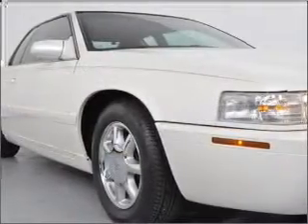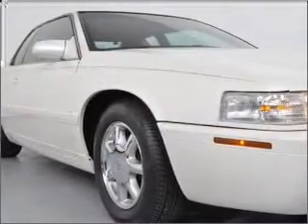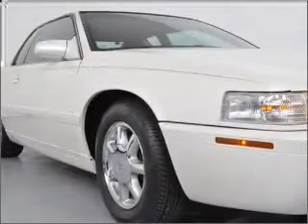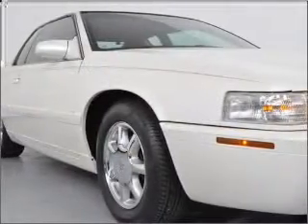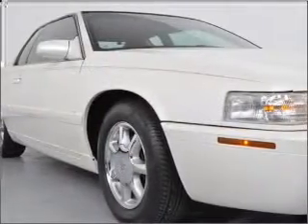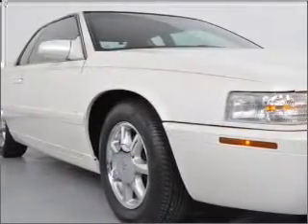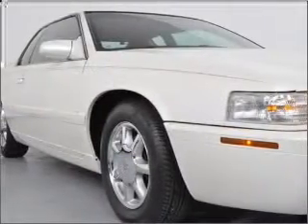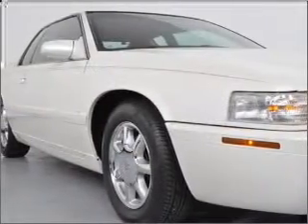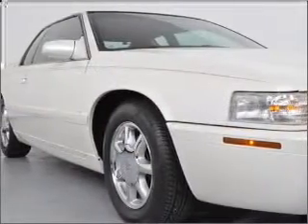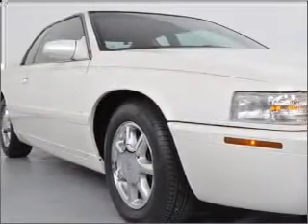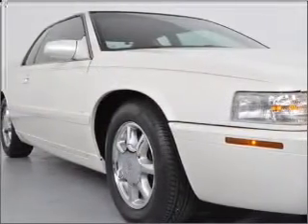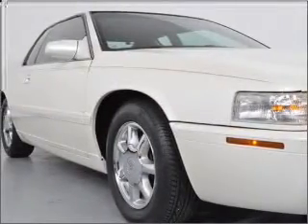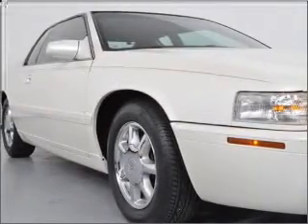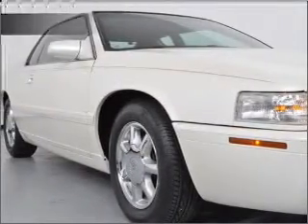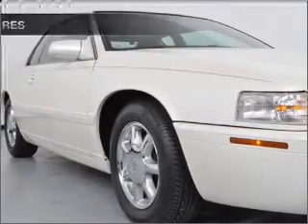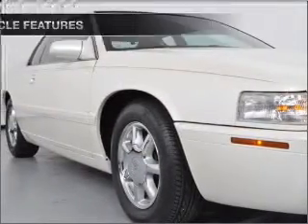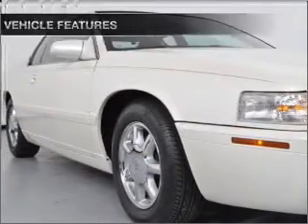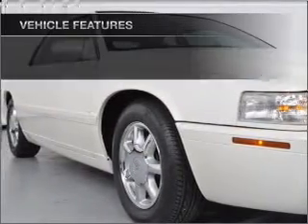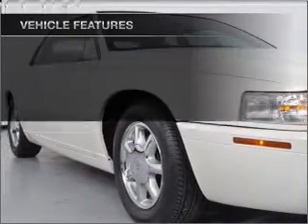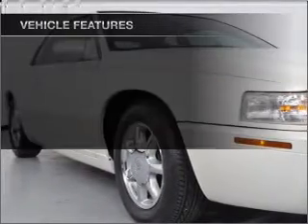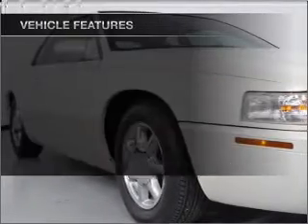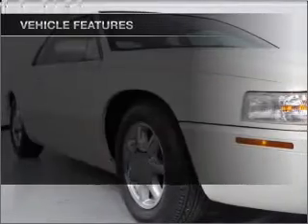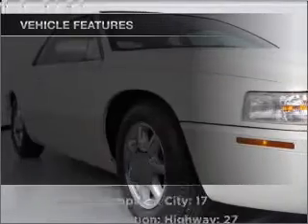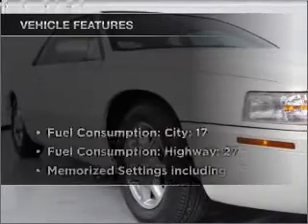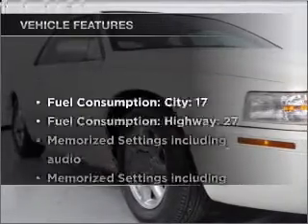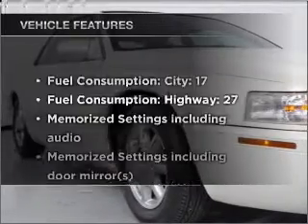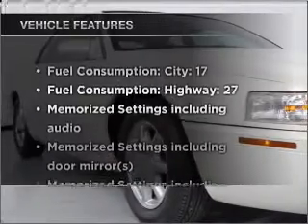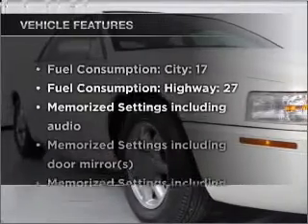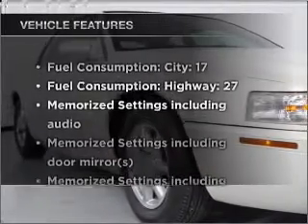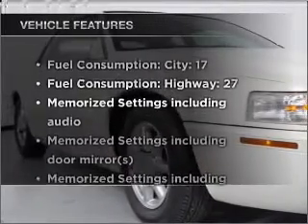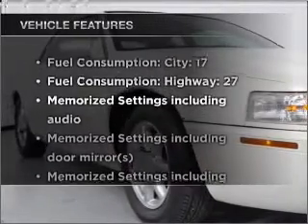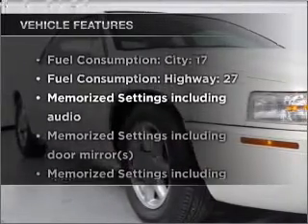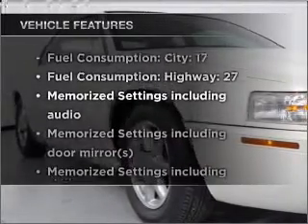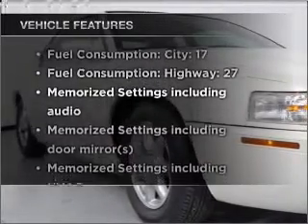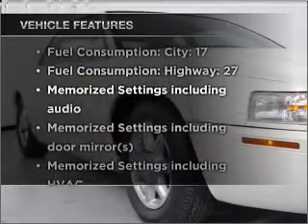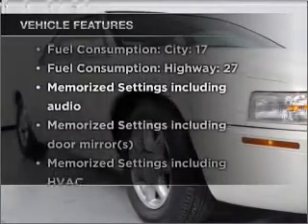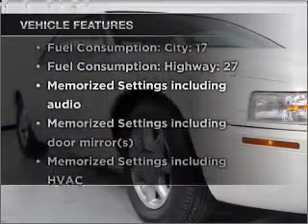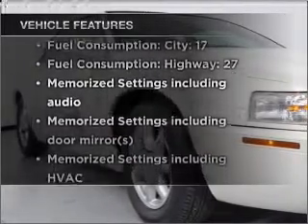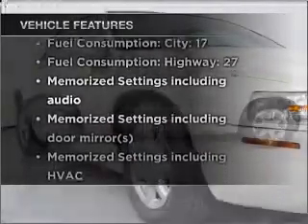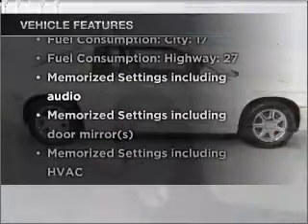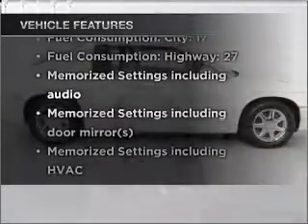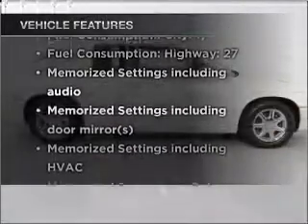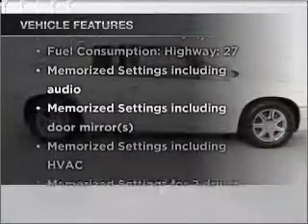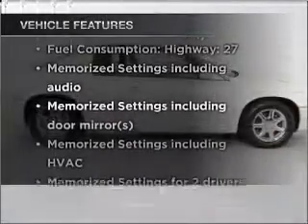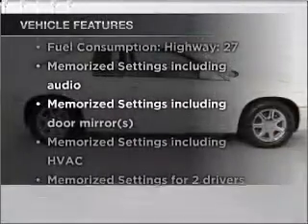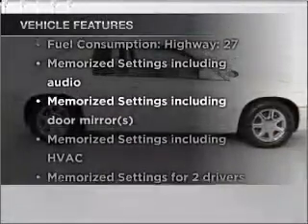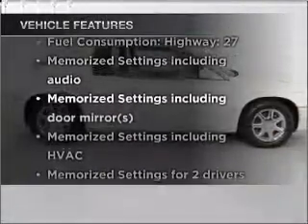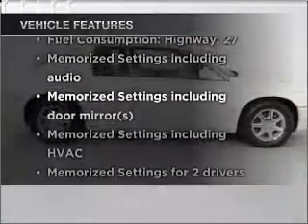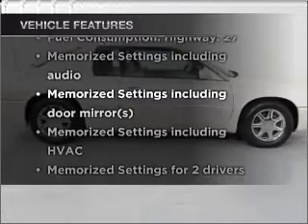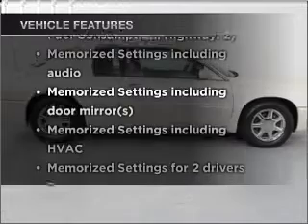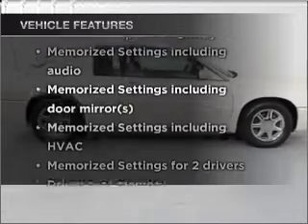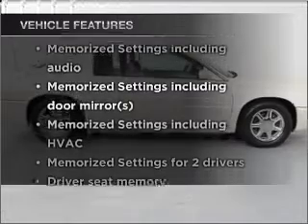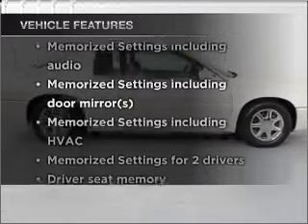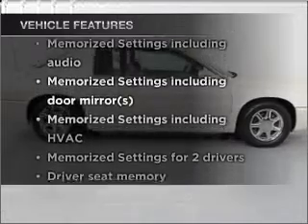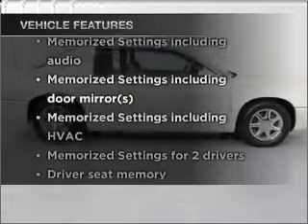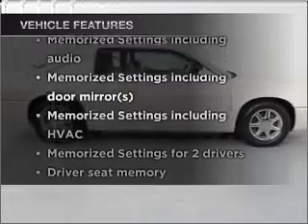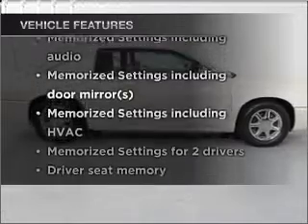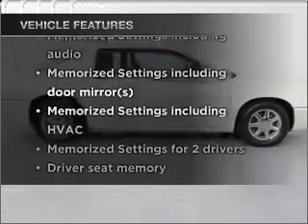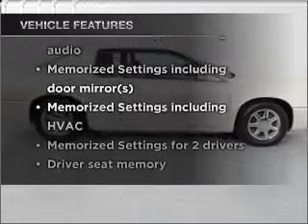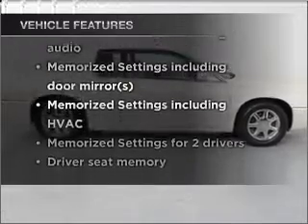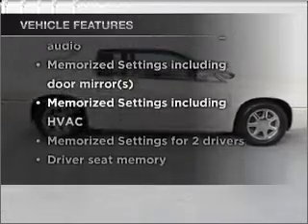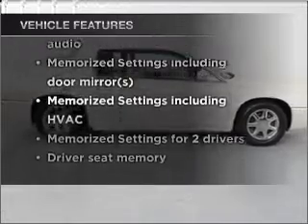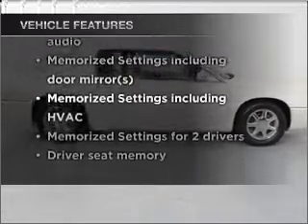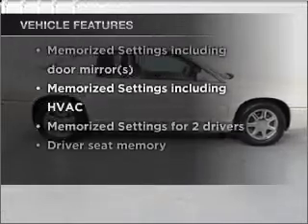This vehicle has both. And with these notable features, you won't want to miss out on the opportunity to own this amazing vehicle.